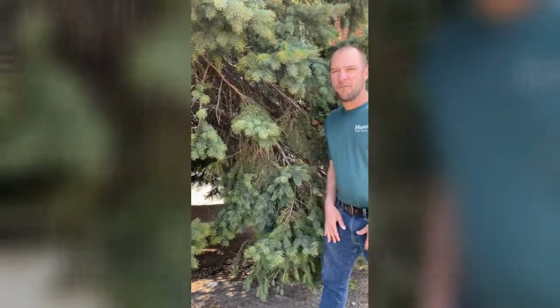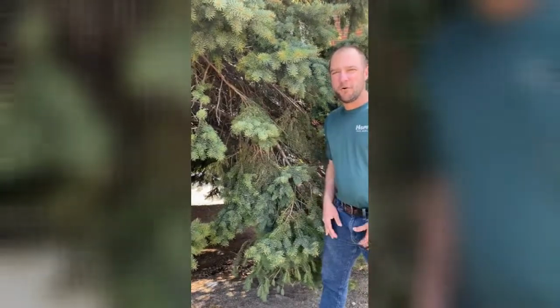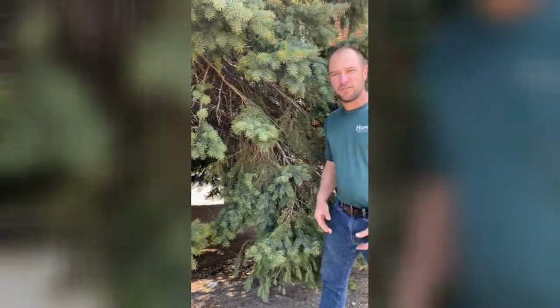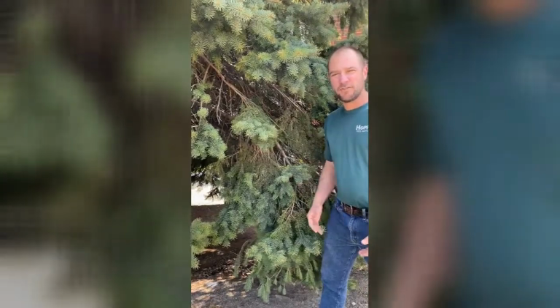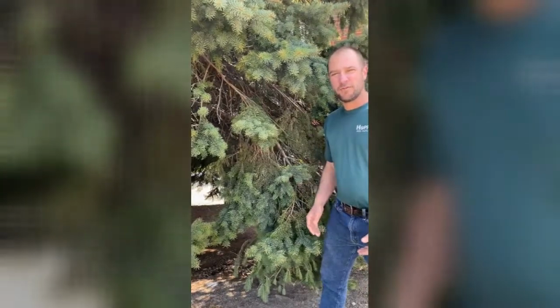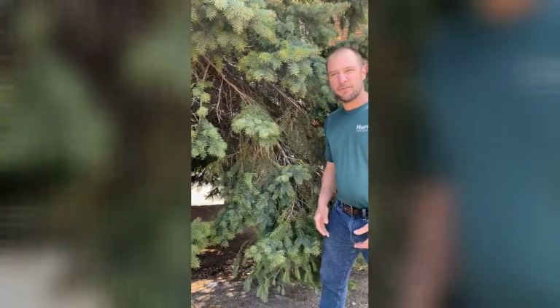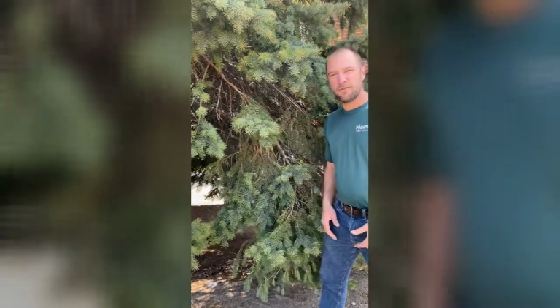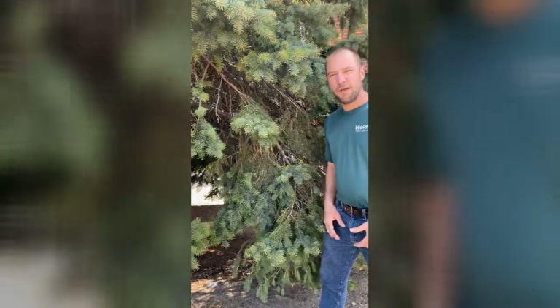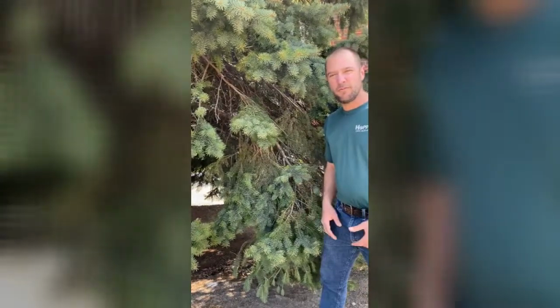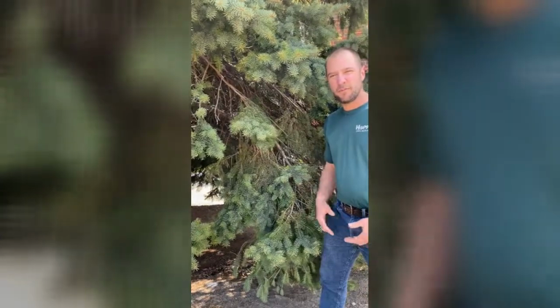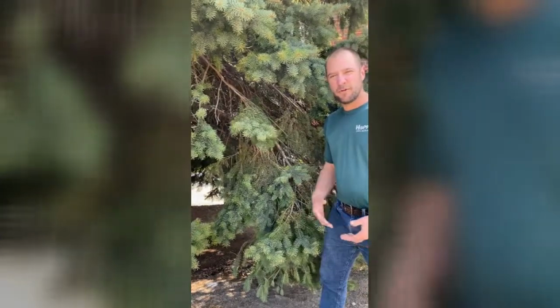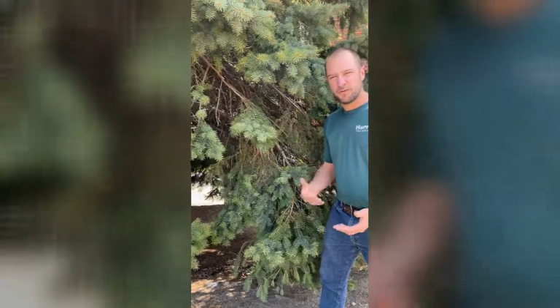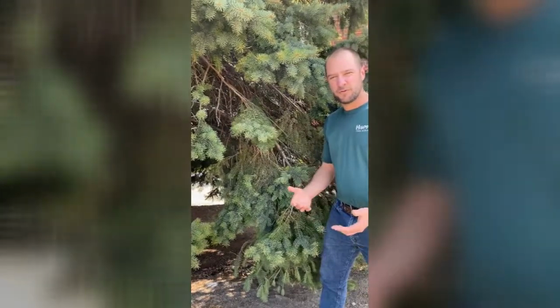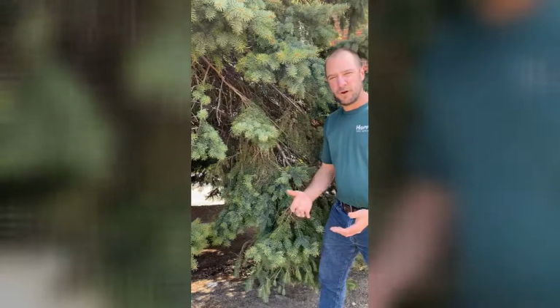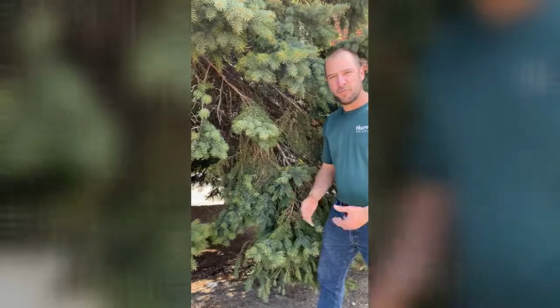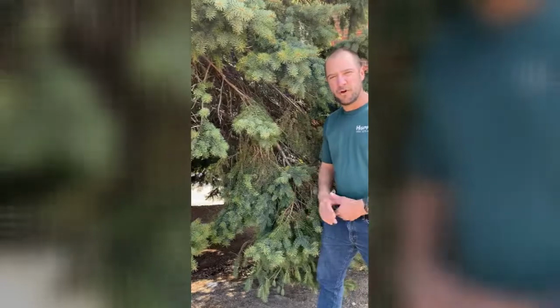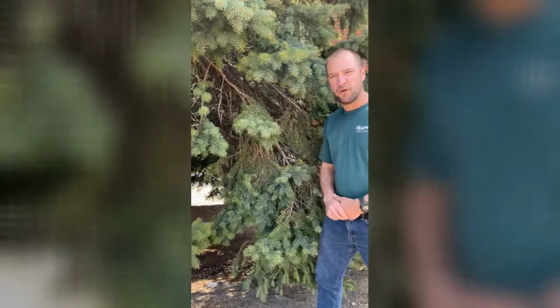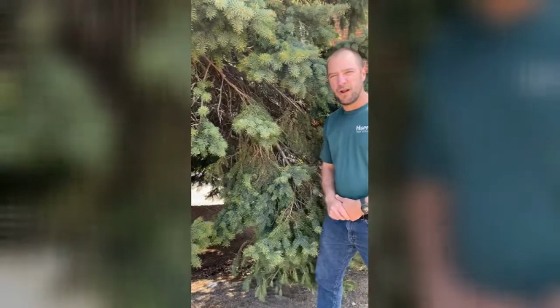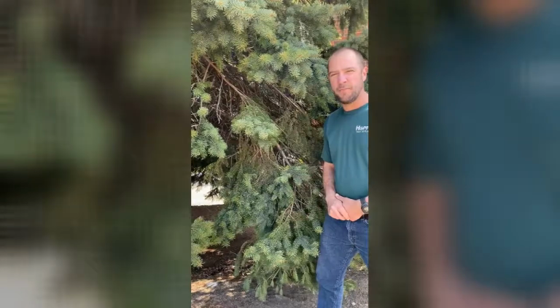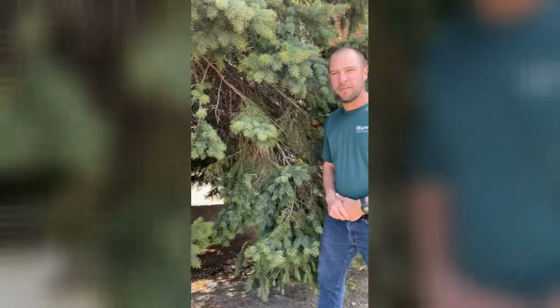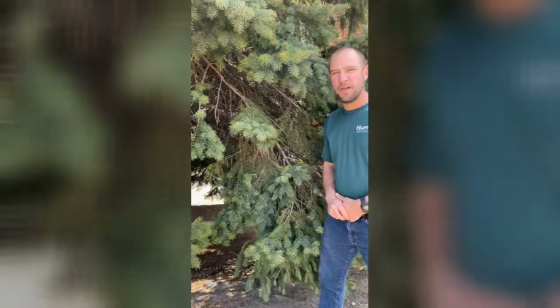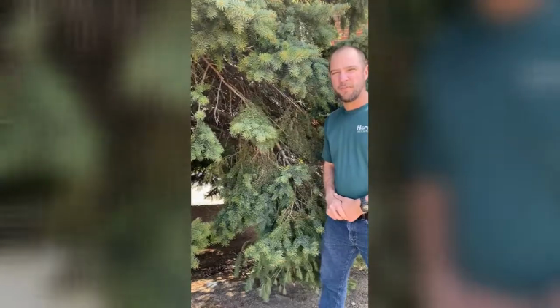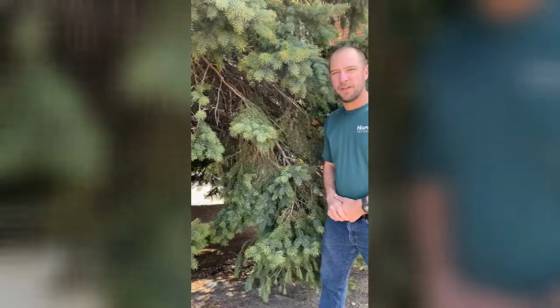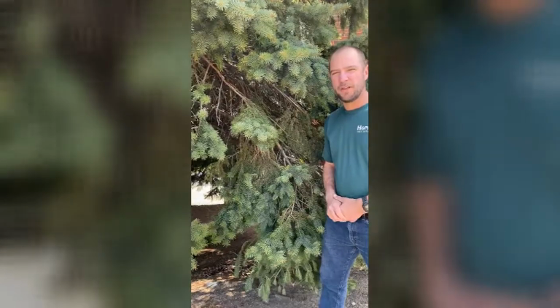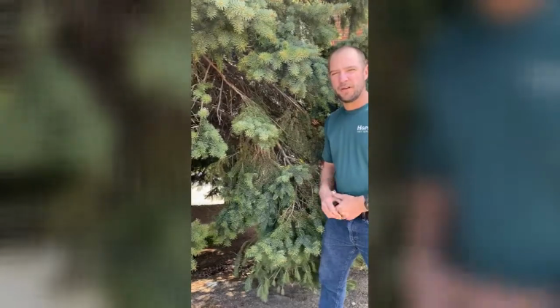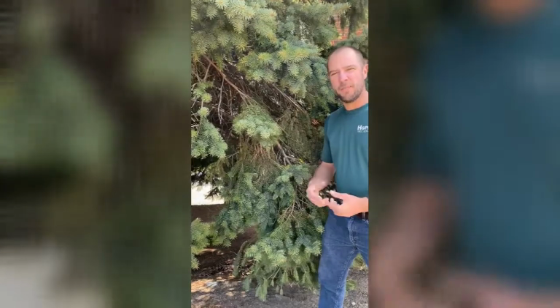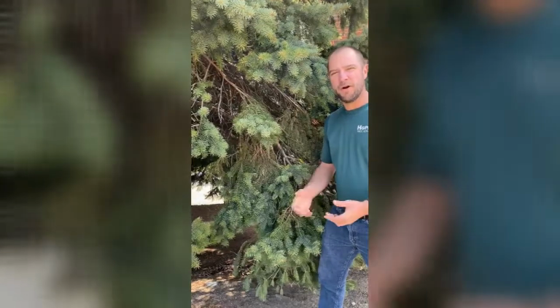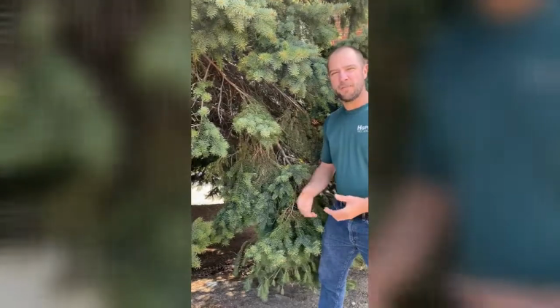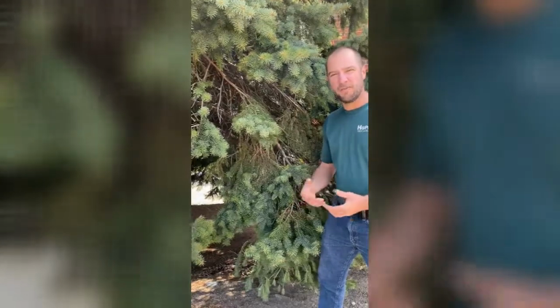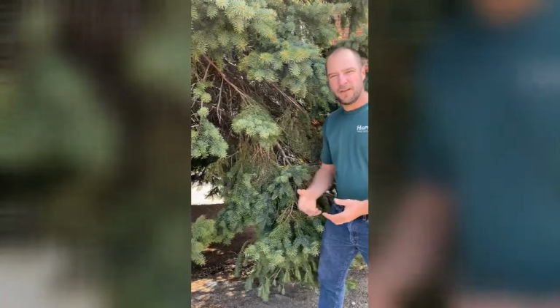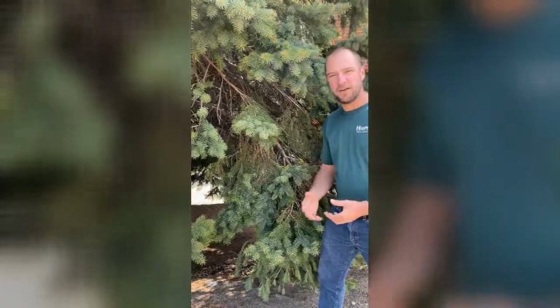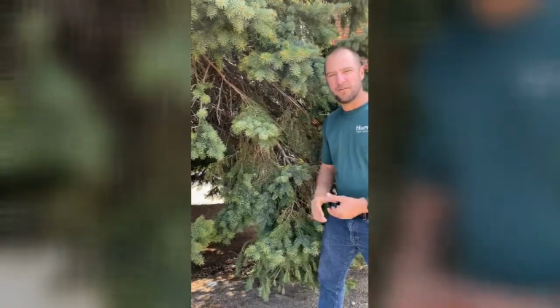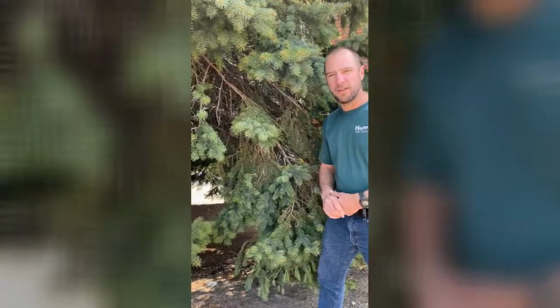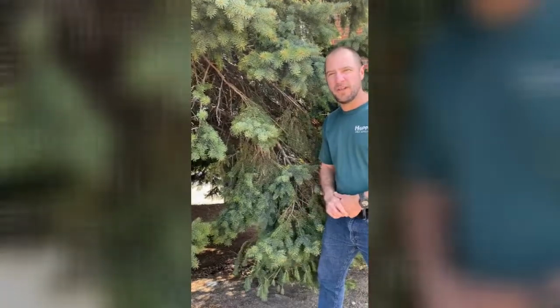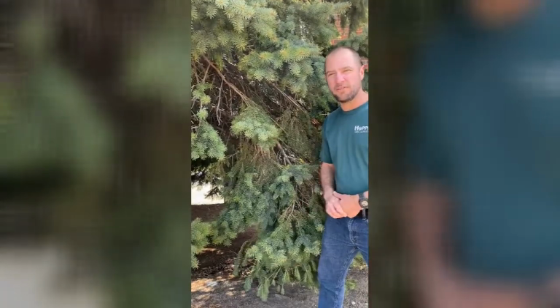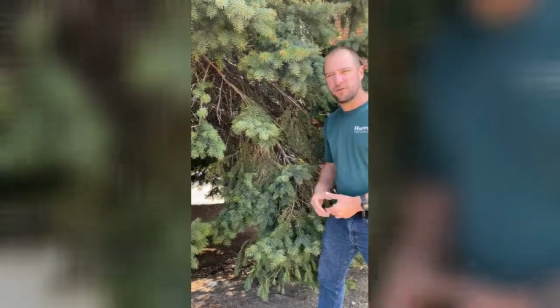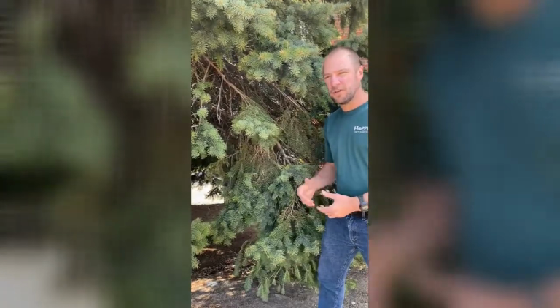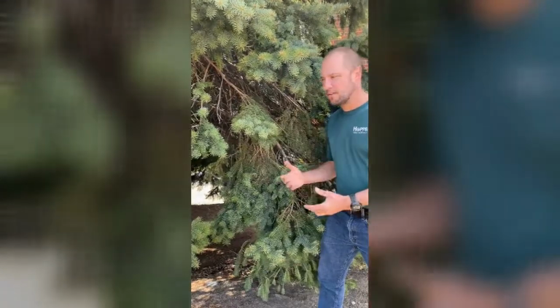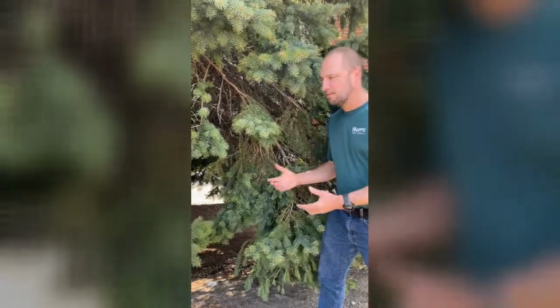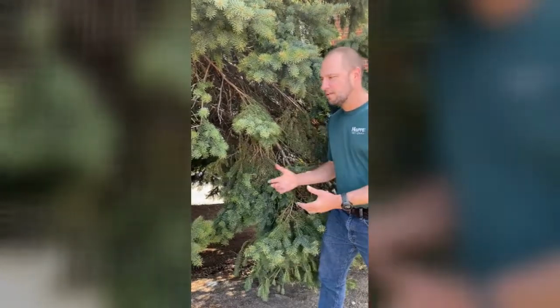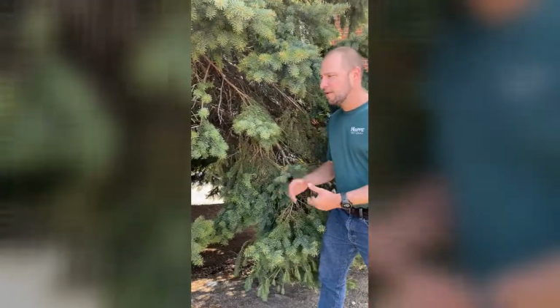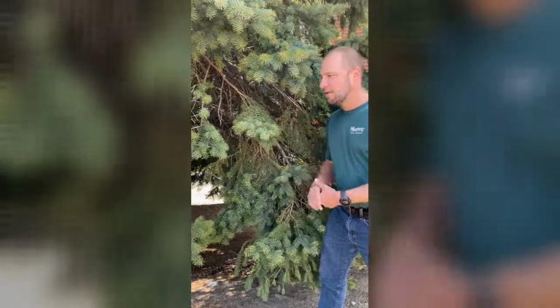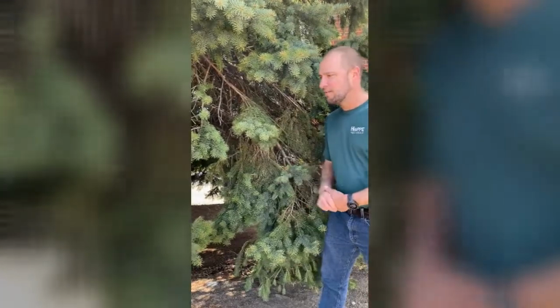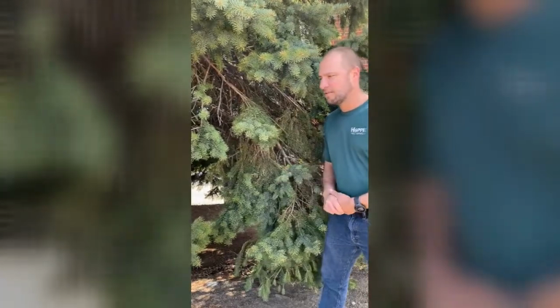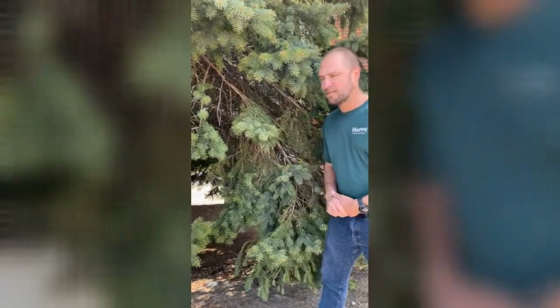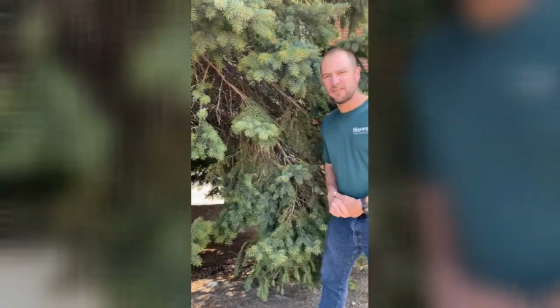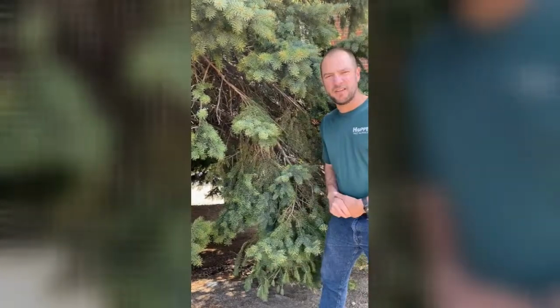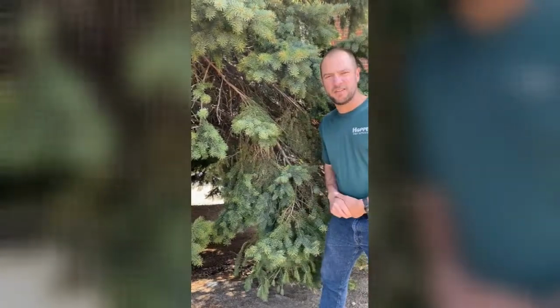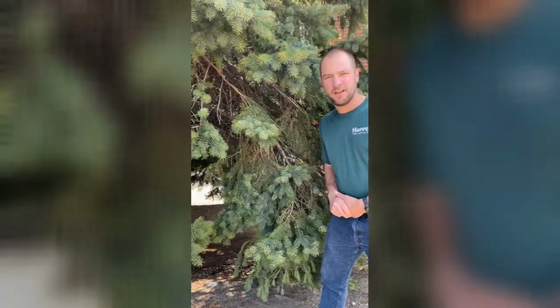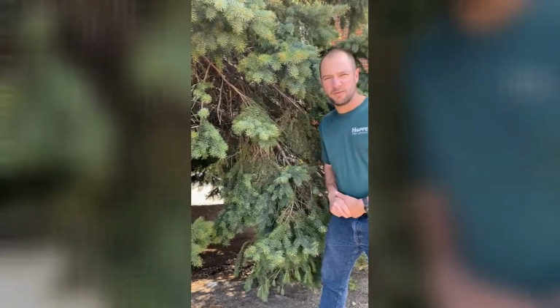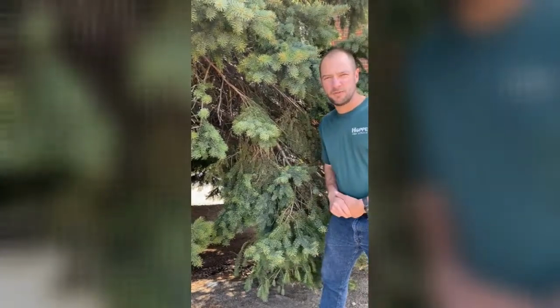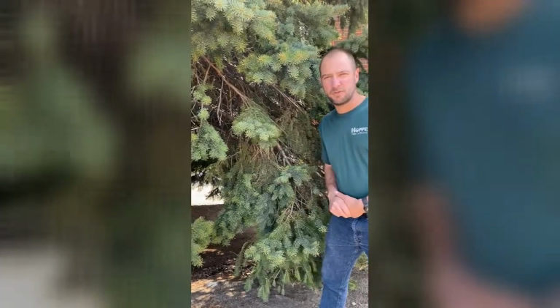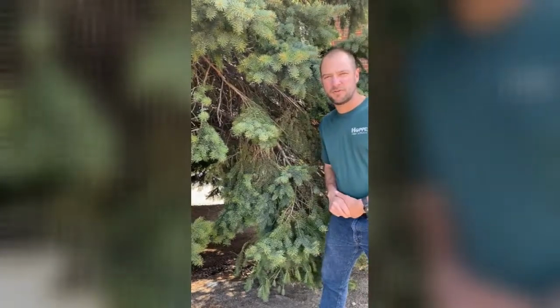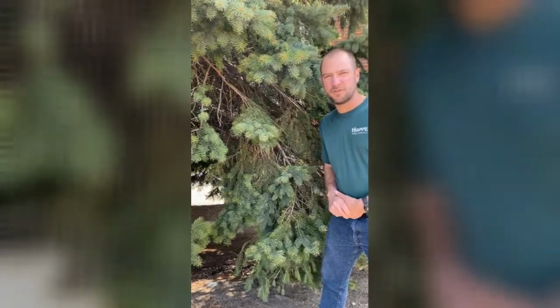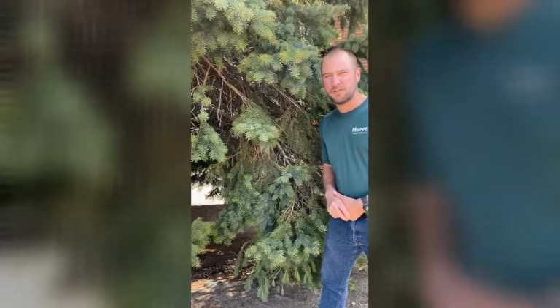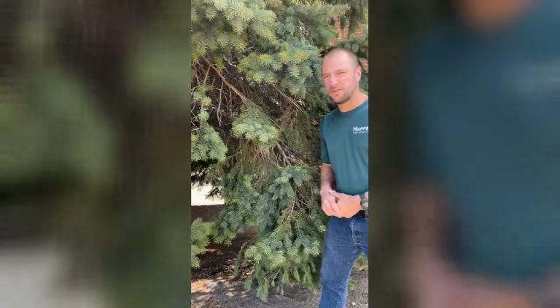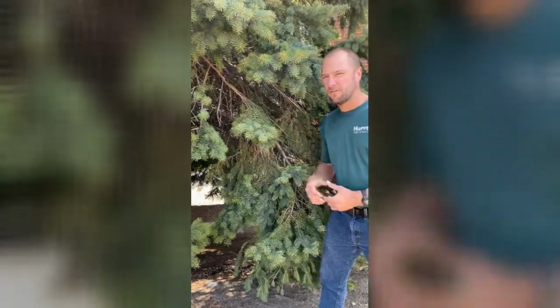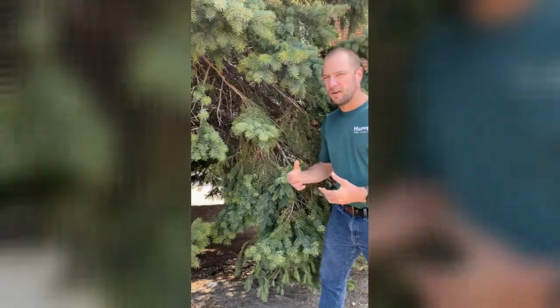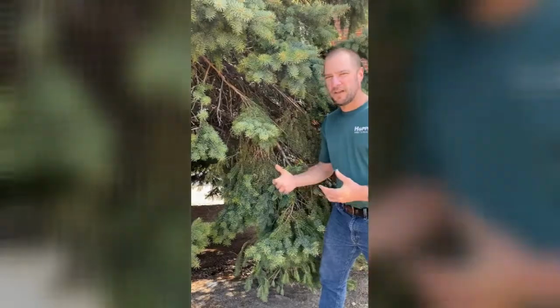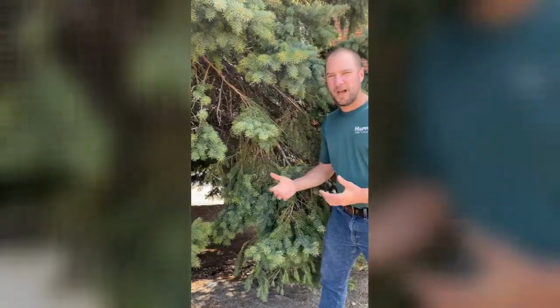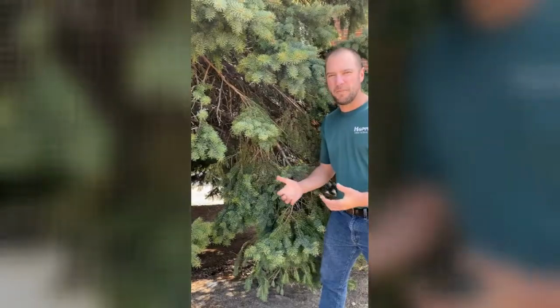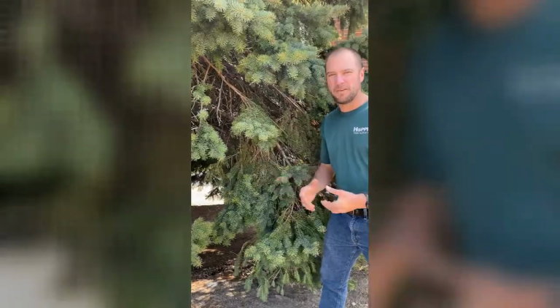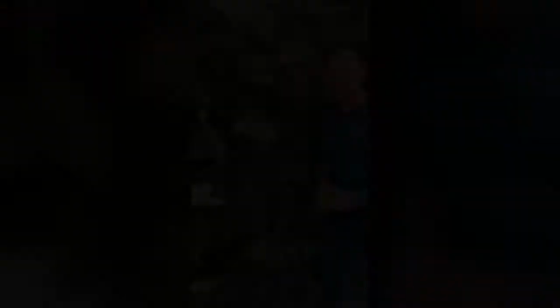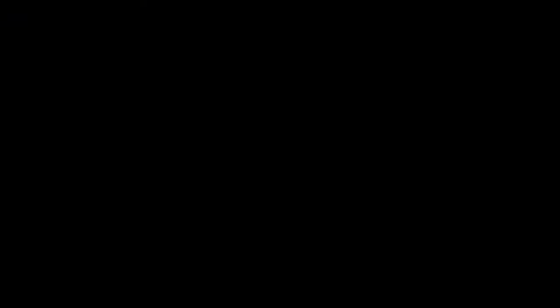Fortunately, we do have a spray program that we can come out preventively and treat this disease on spruce trees. It's a very common disease.